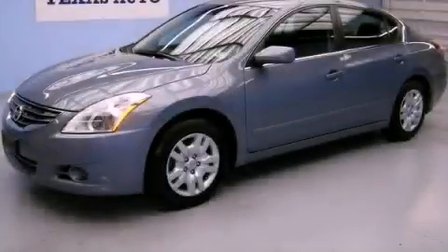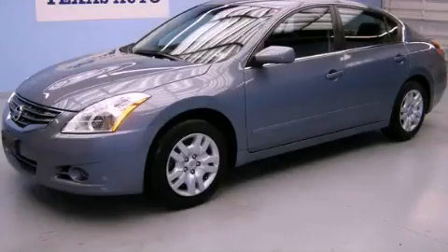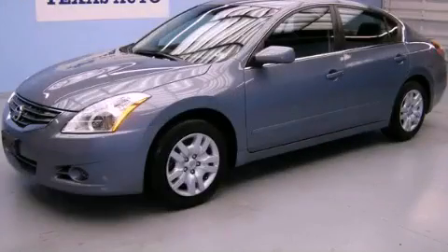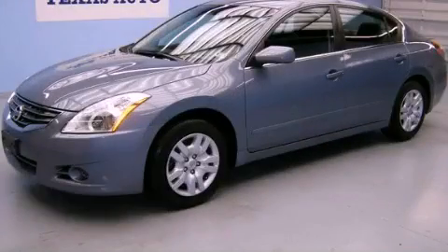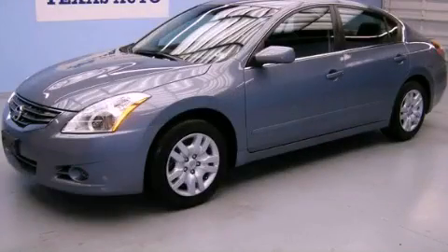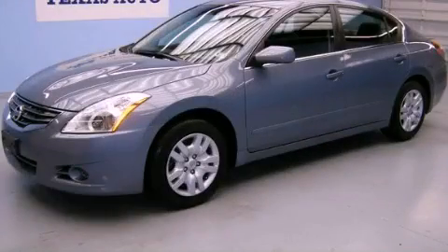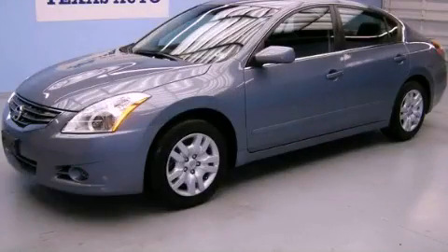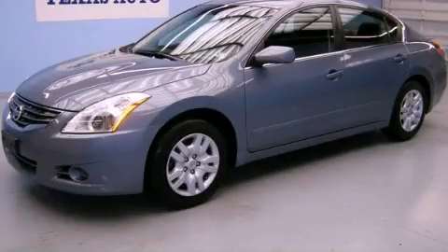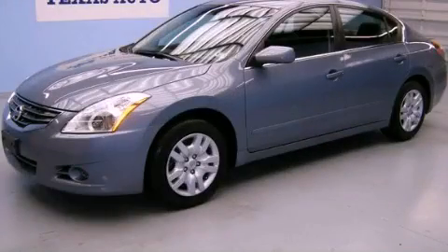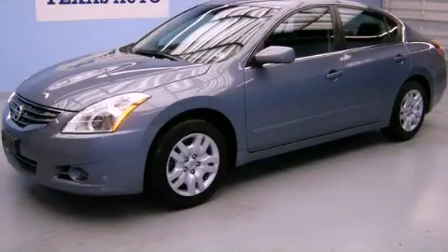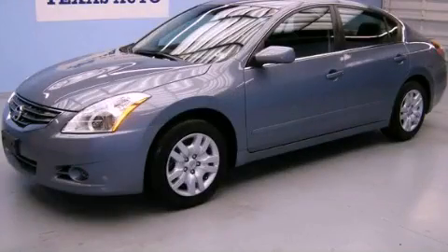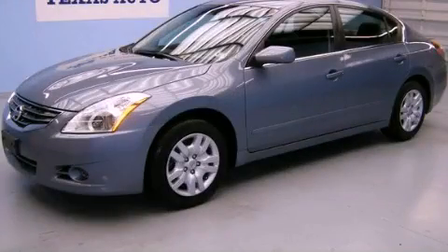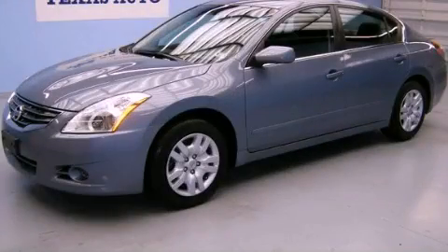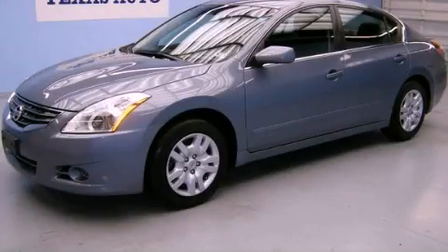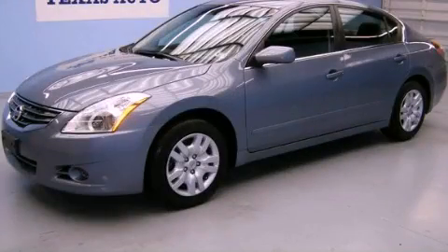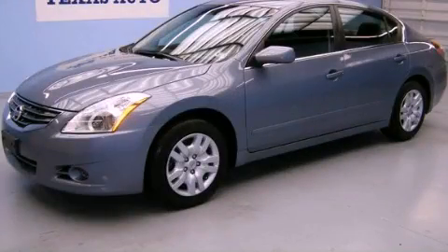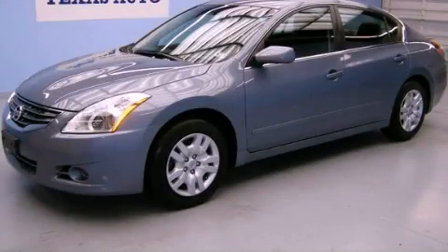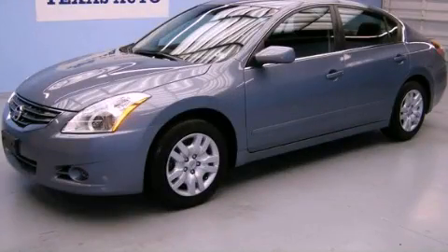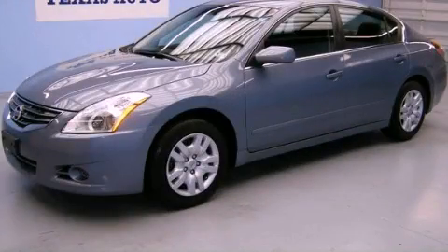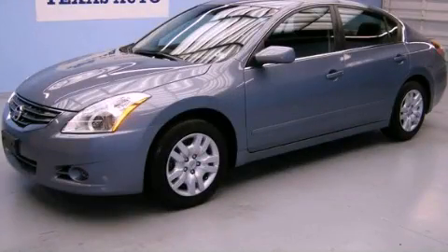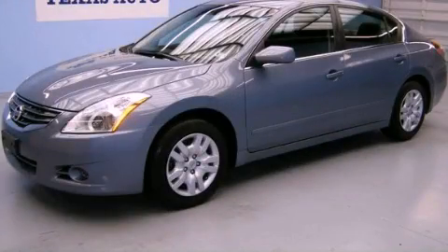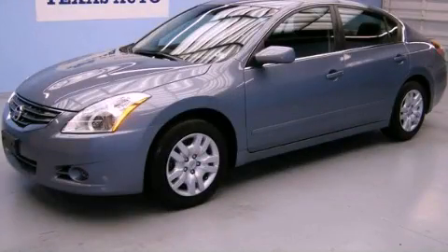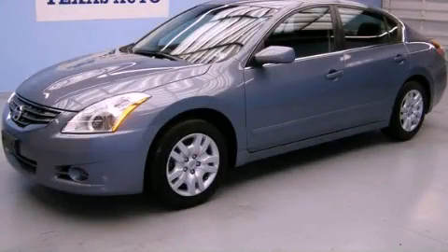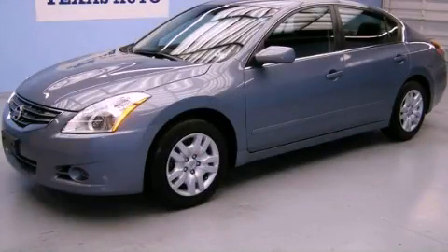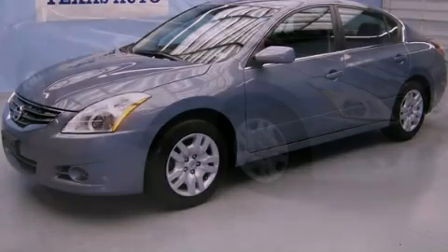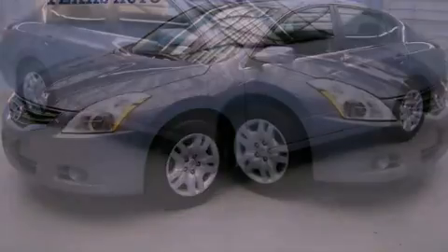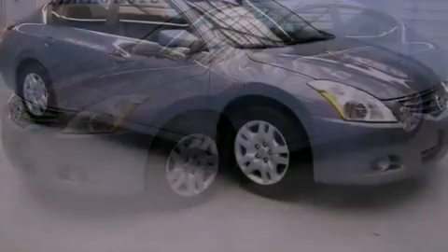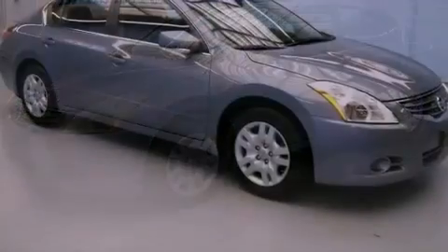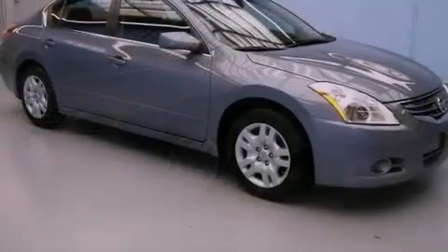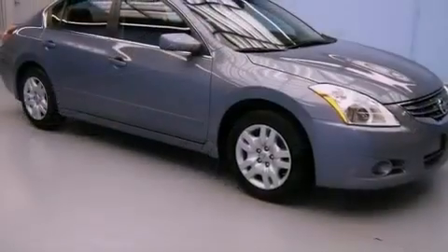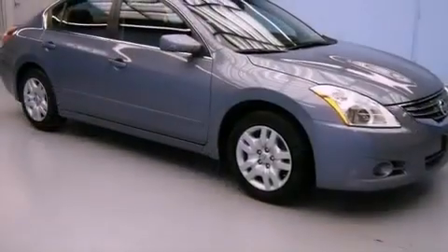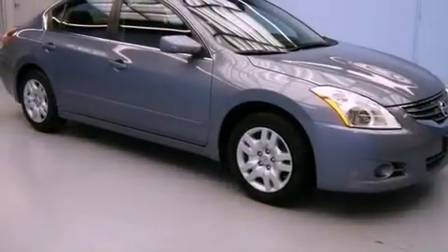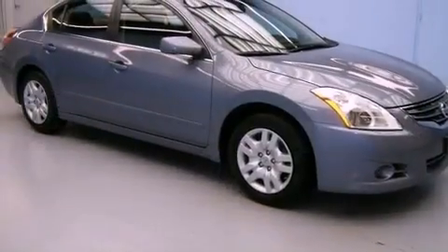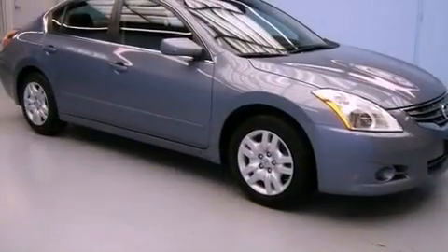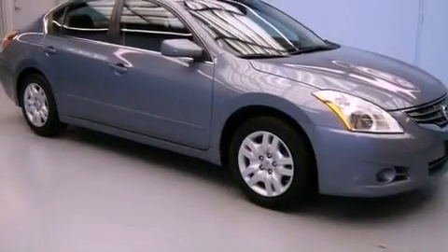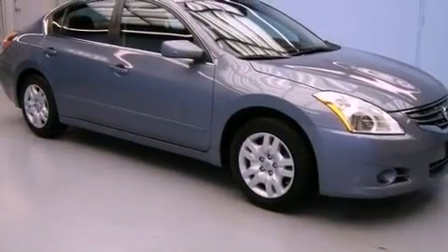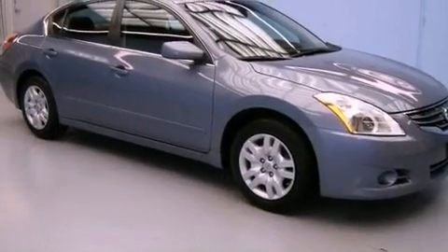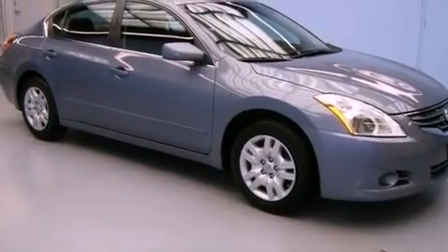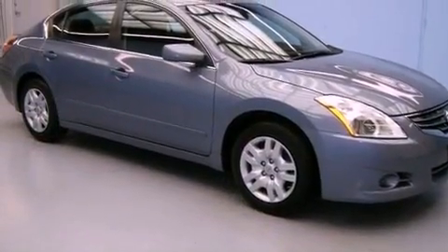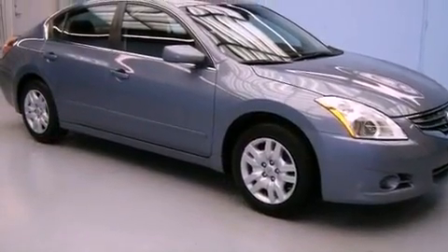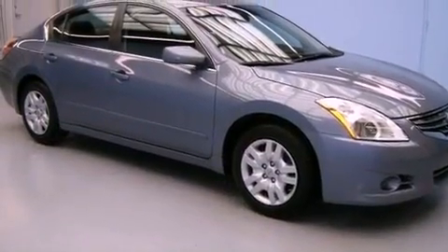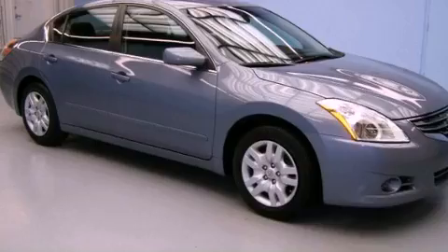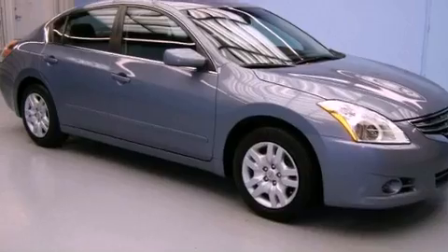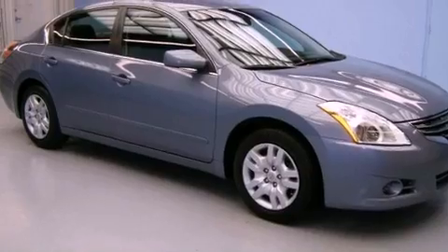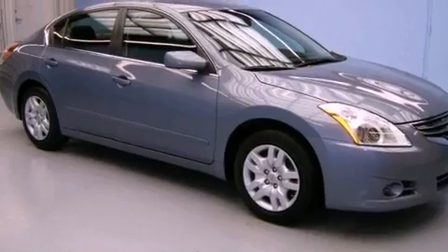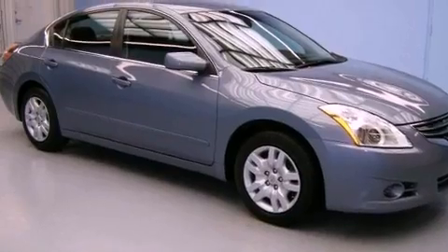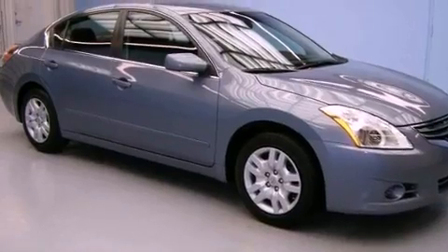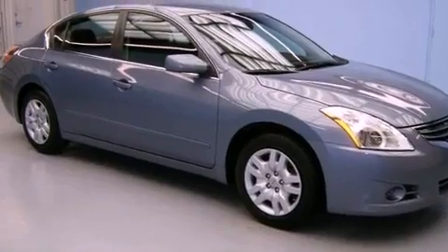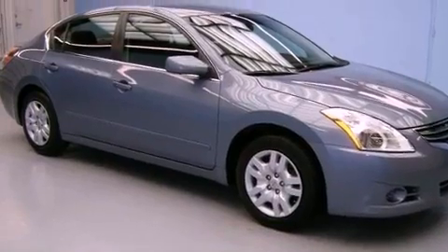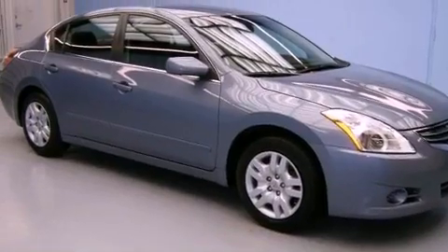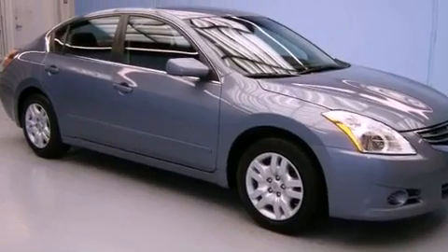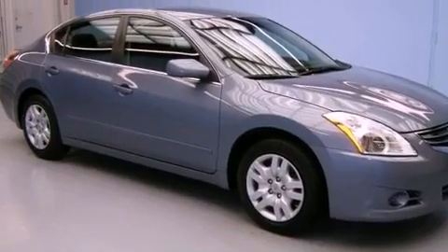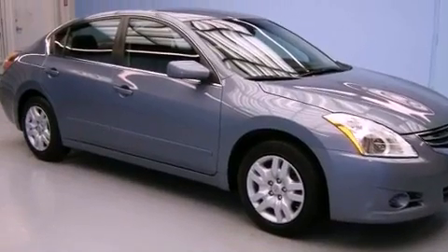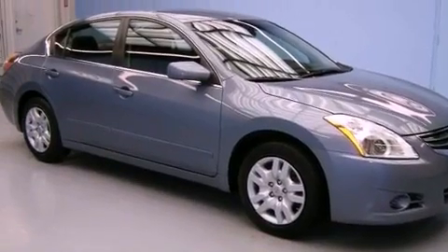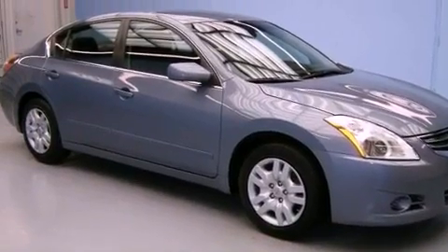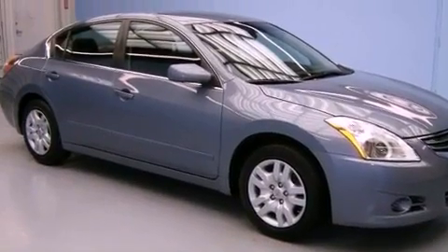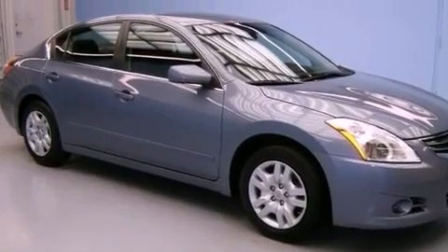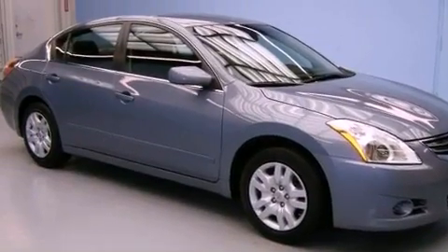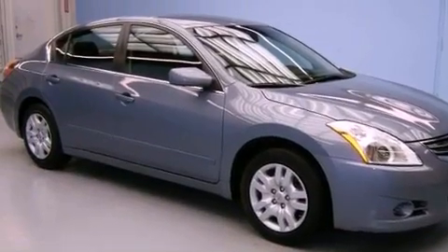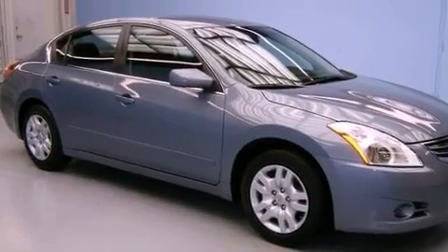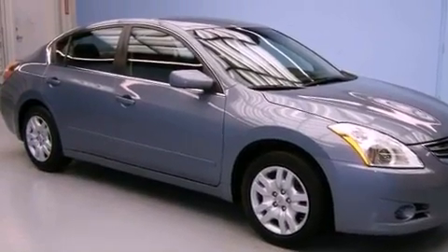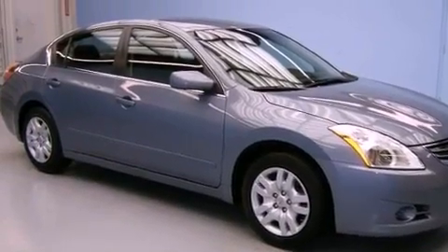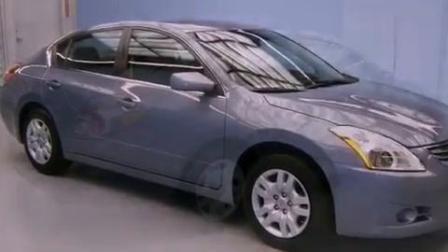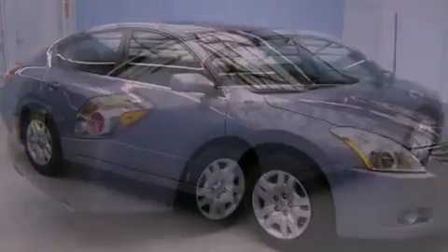This is a 2012 Nissan Altima. It features a 2.5-liter, four-cylinder engine and an automatic transmission.